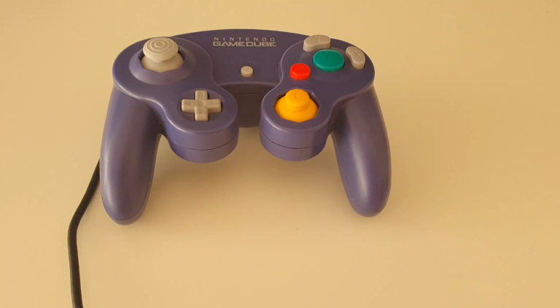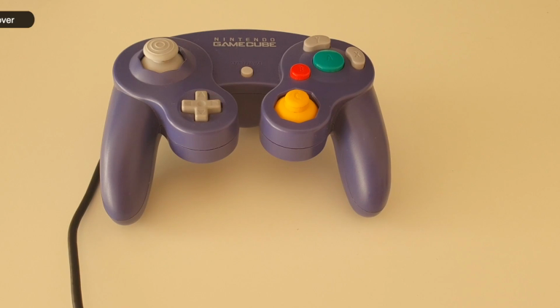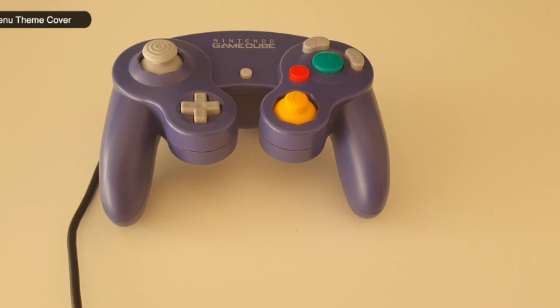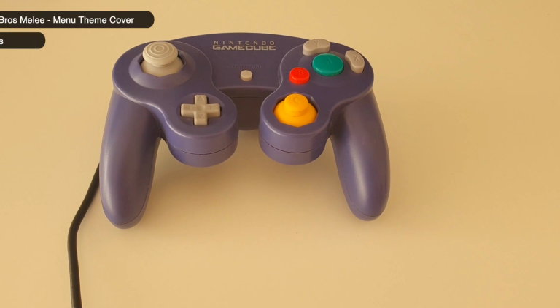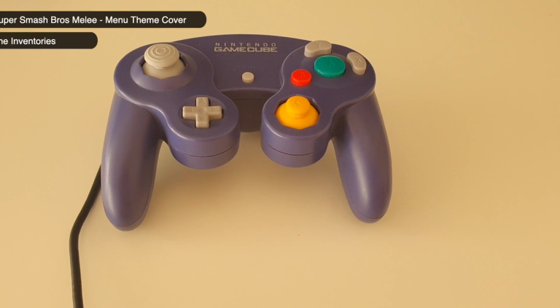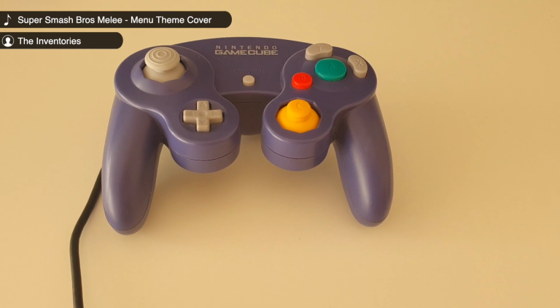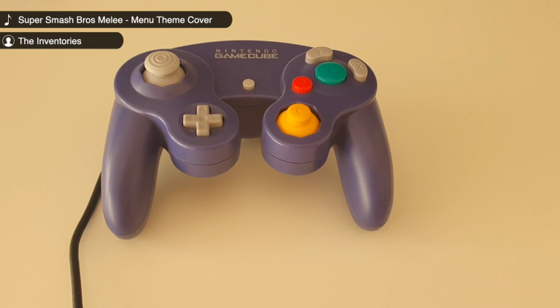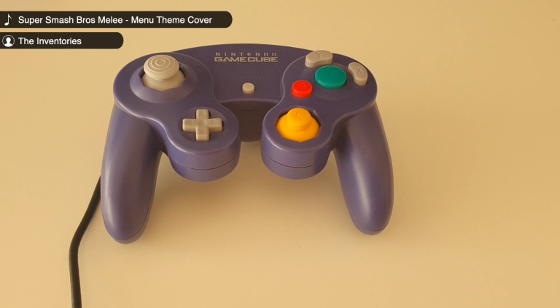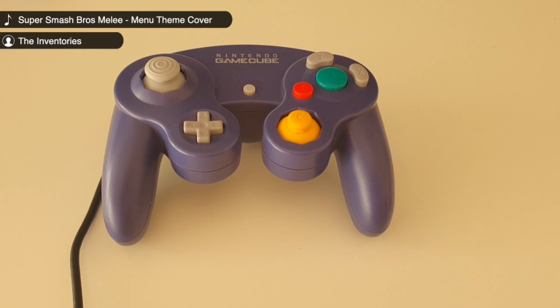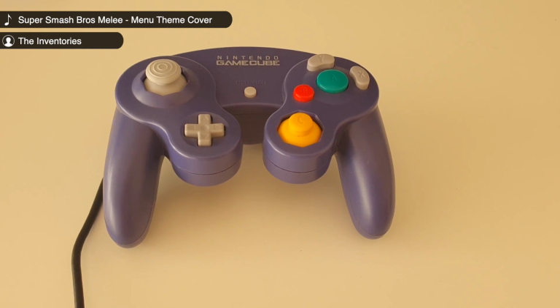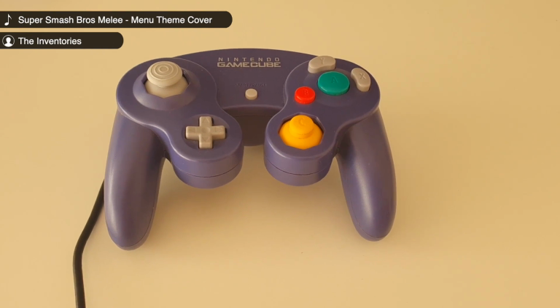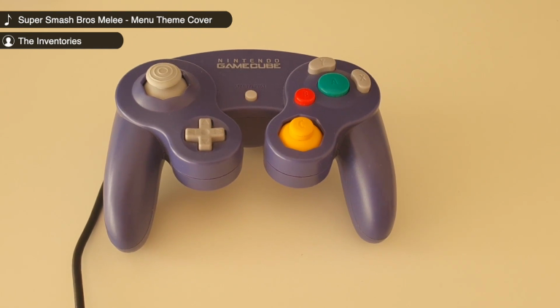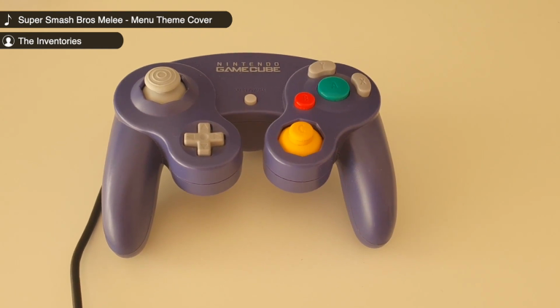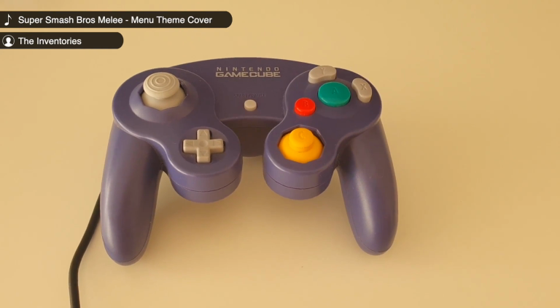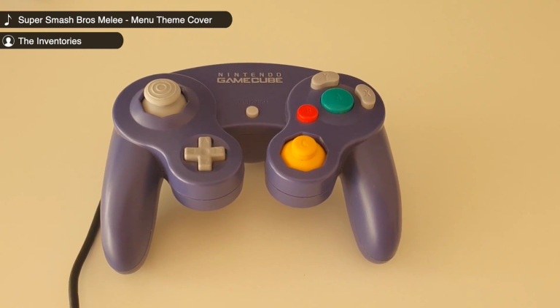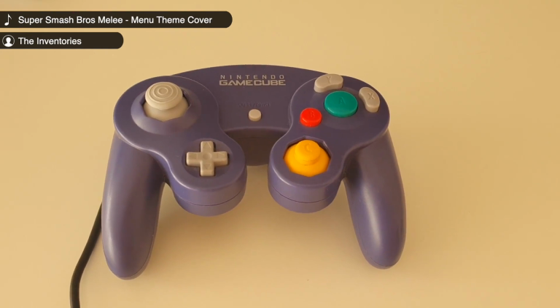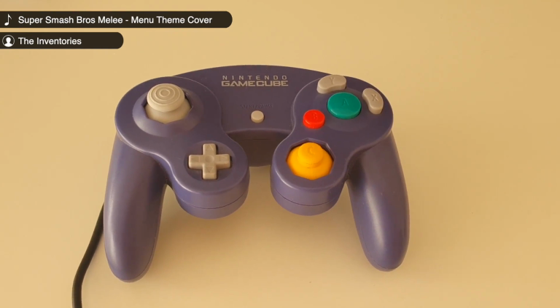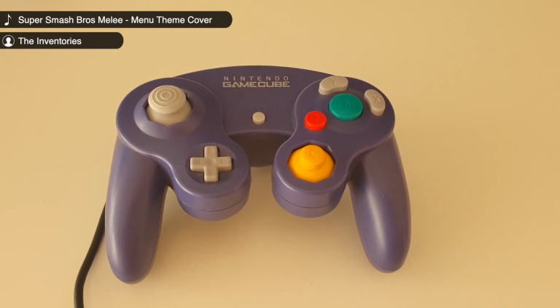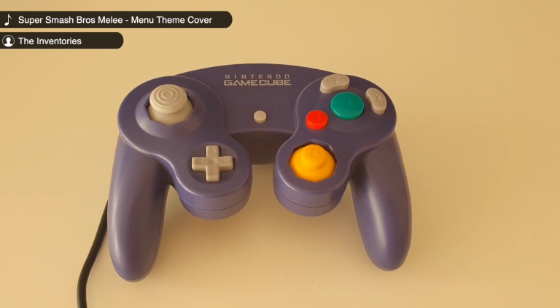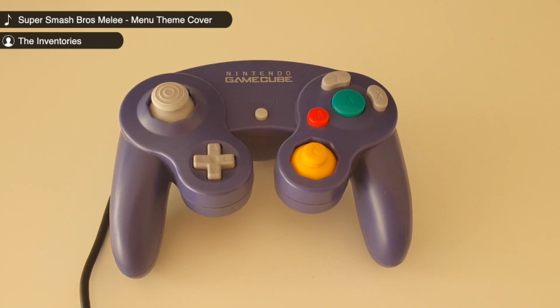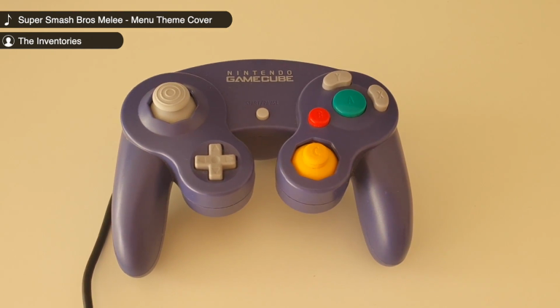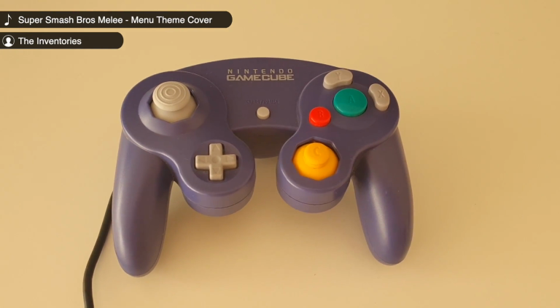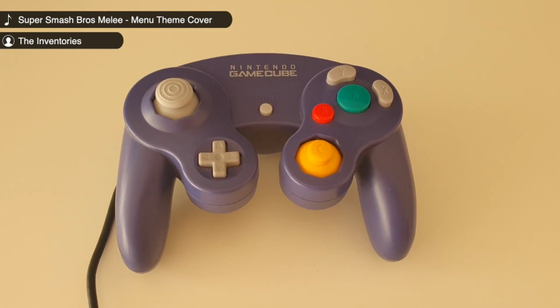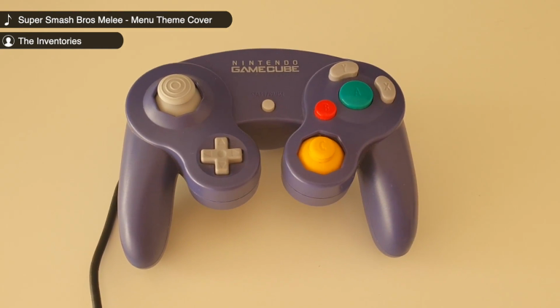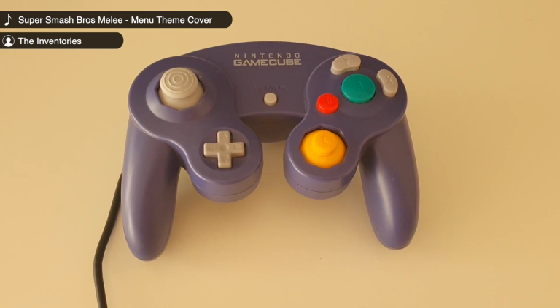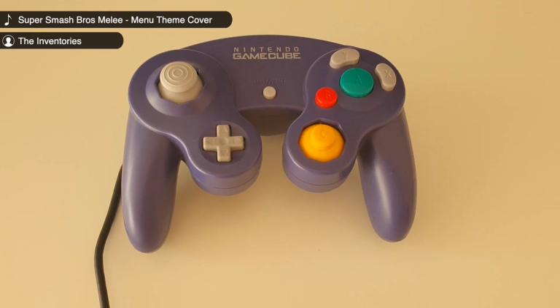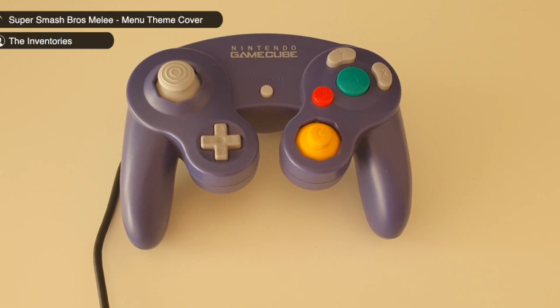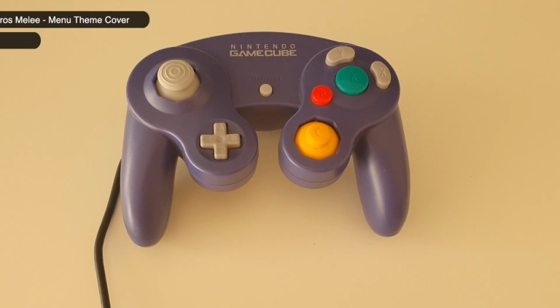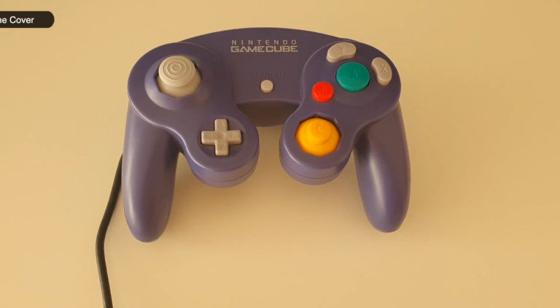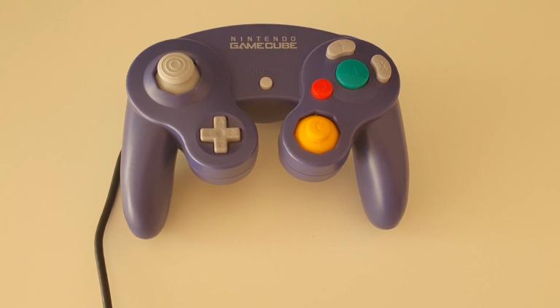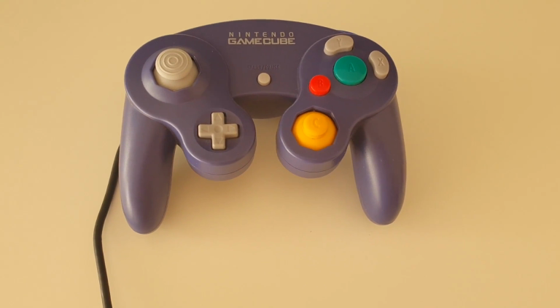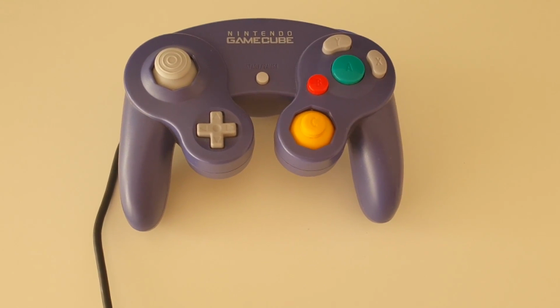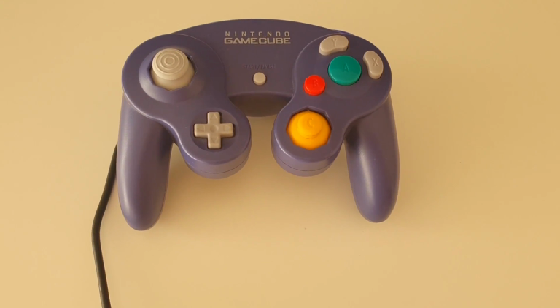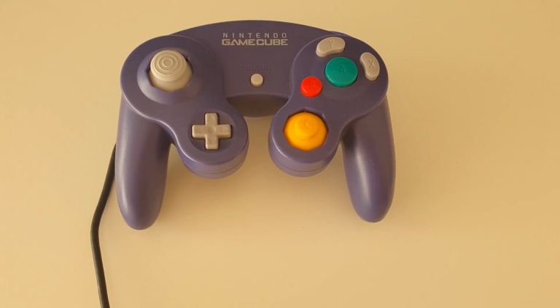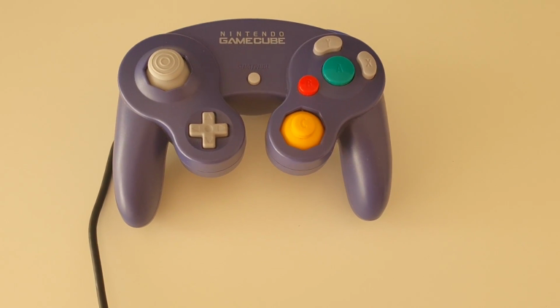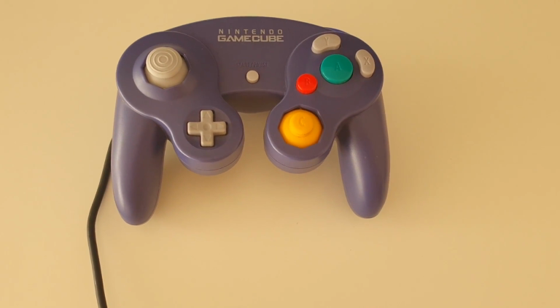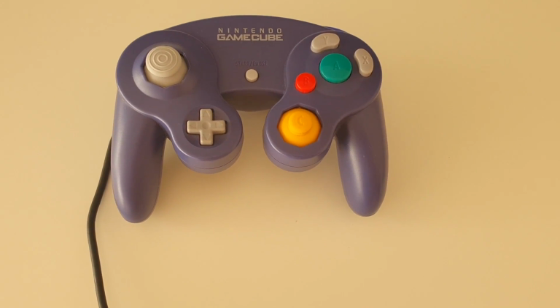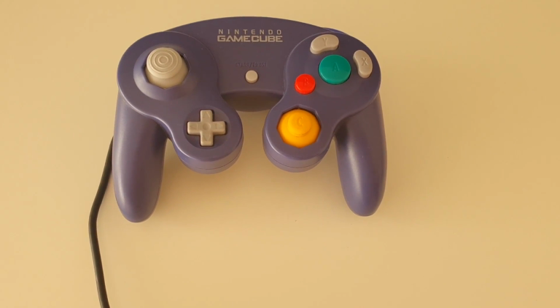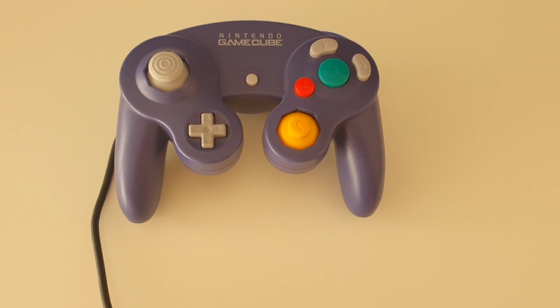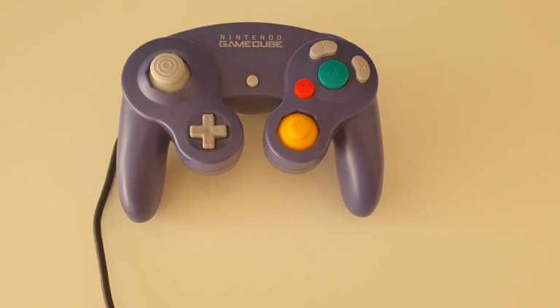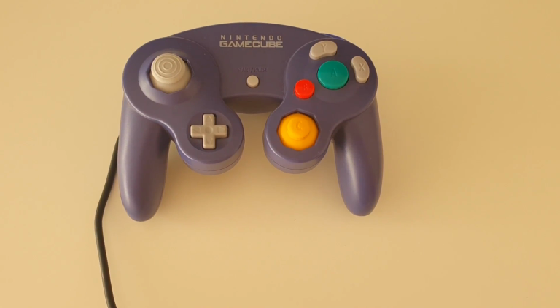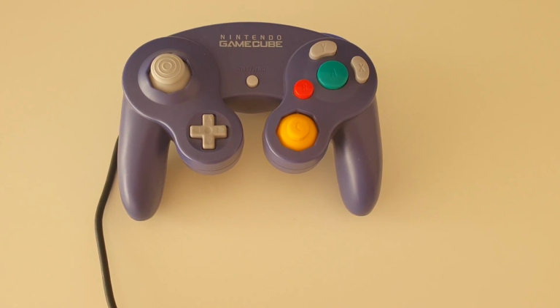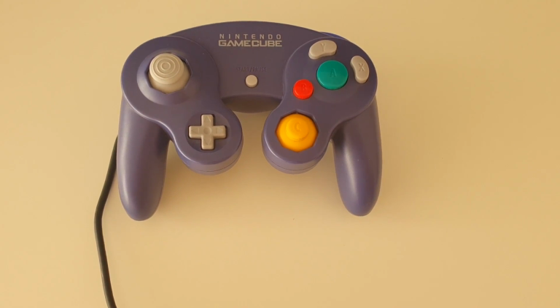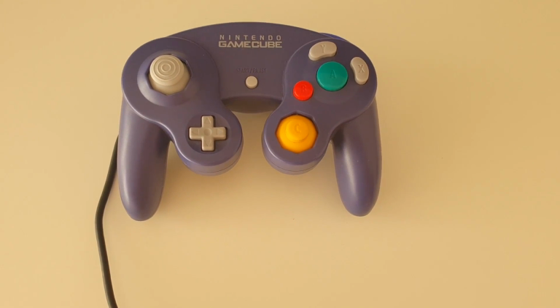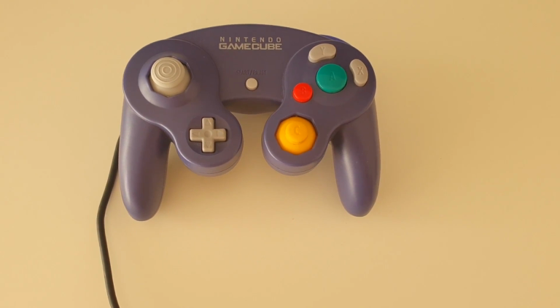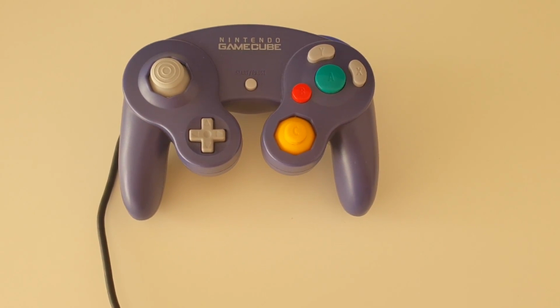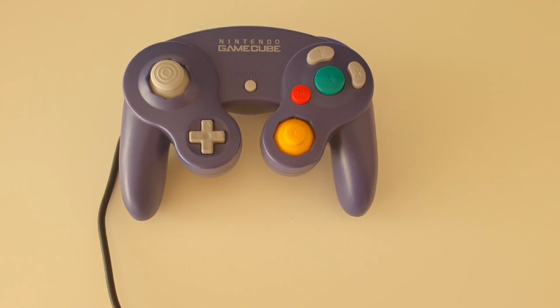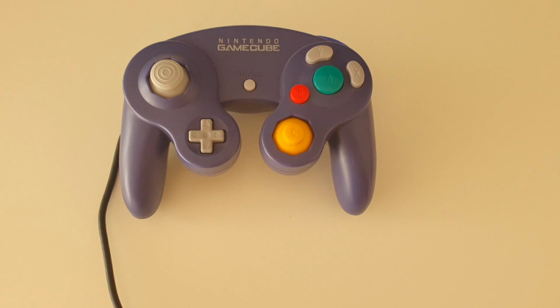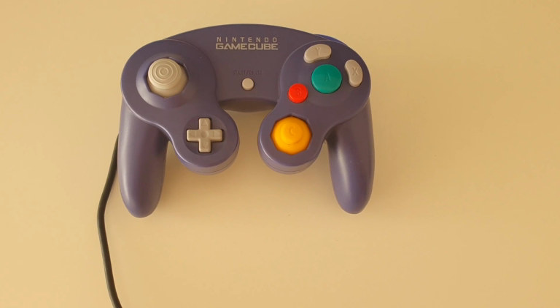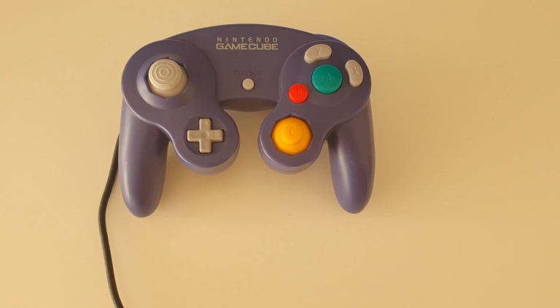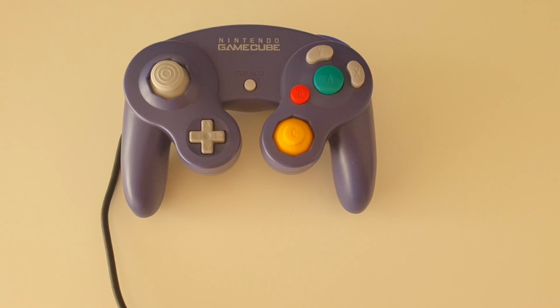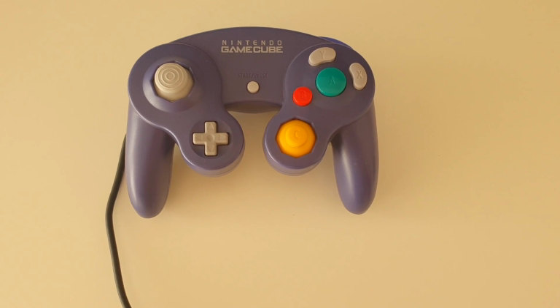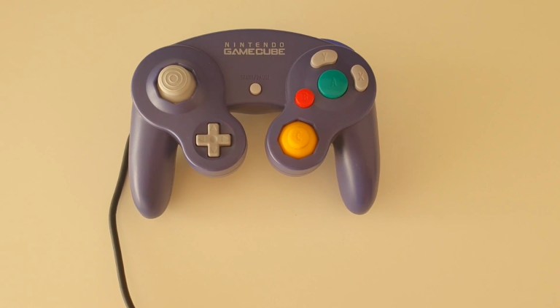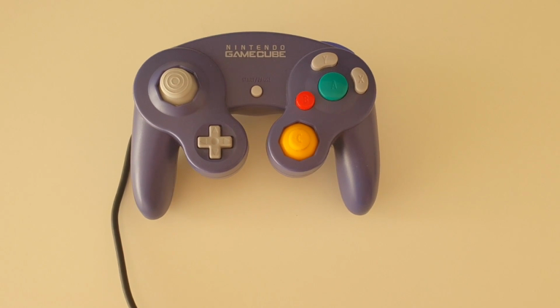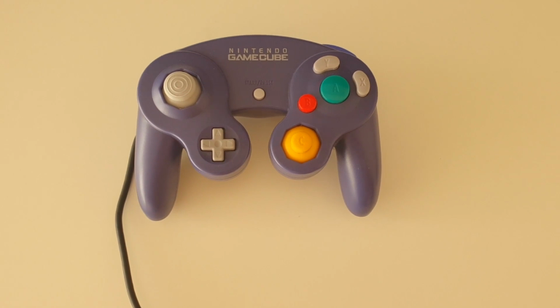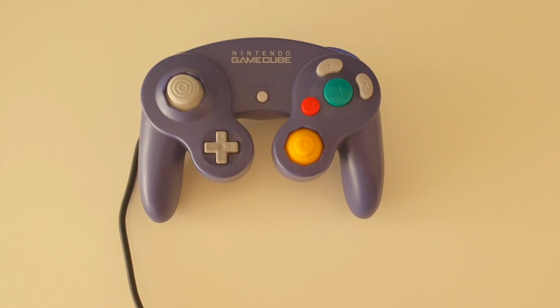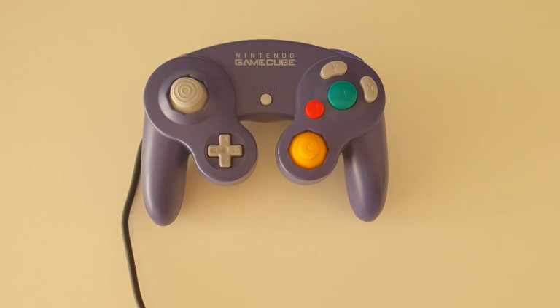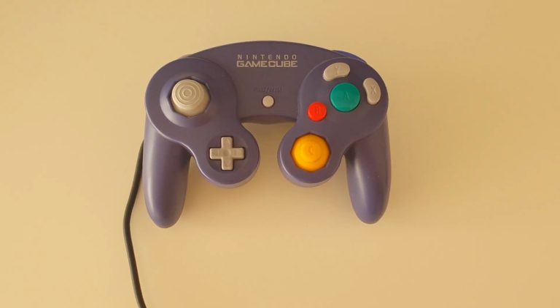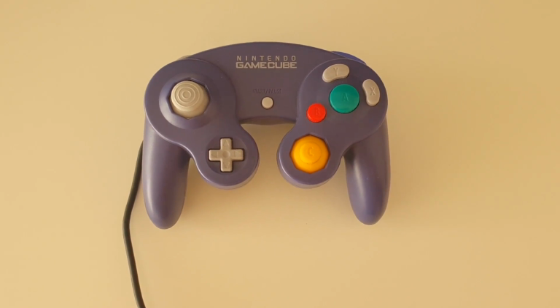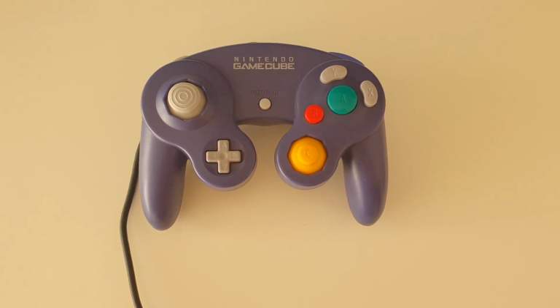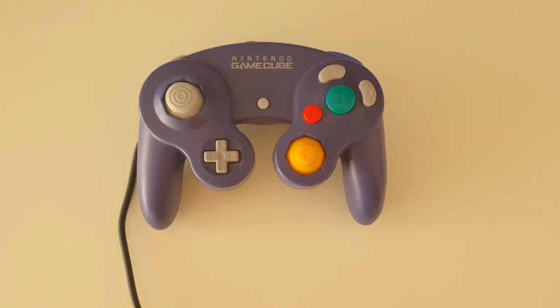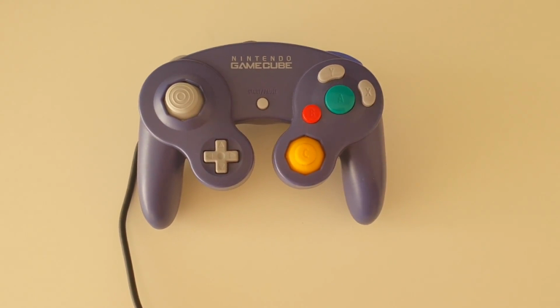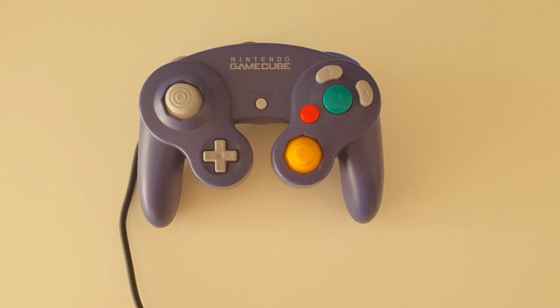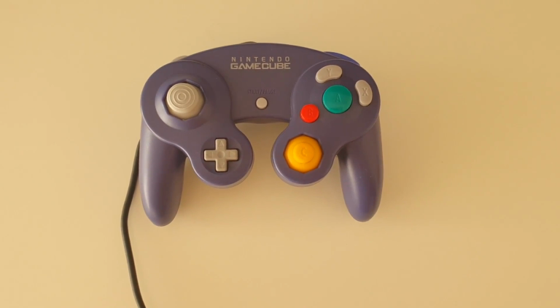I really like the Gamecube controller. It's unique, comfortable, and probably the best way to play my favorite game, Super Smash Brothers.